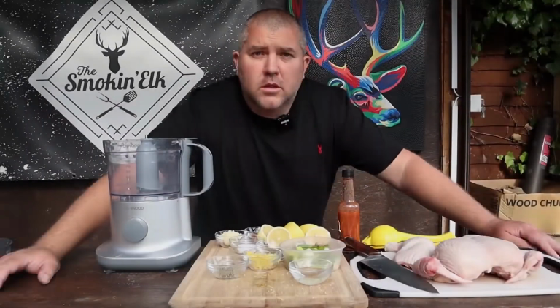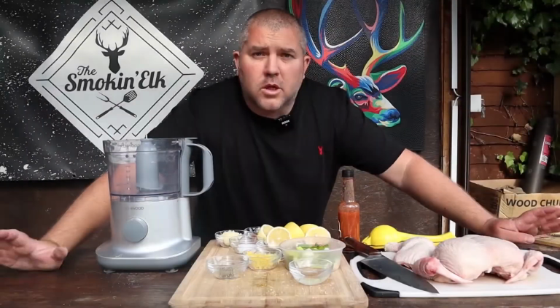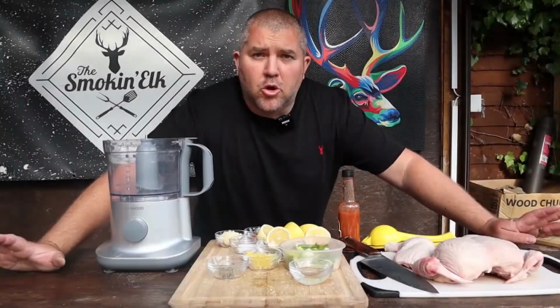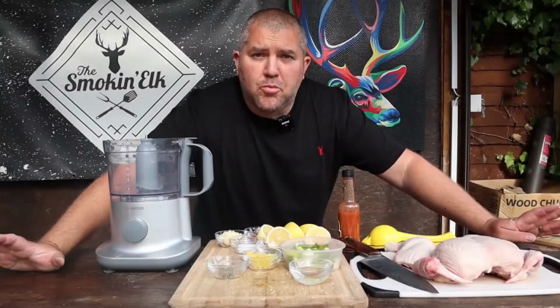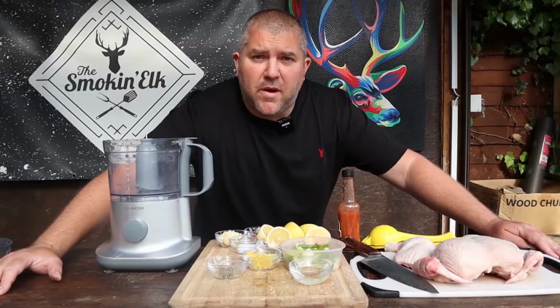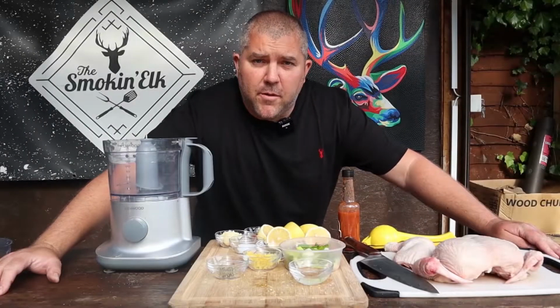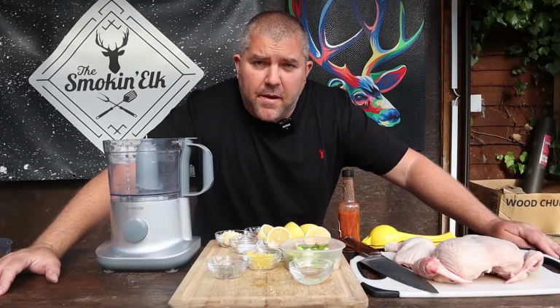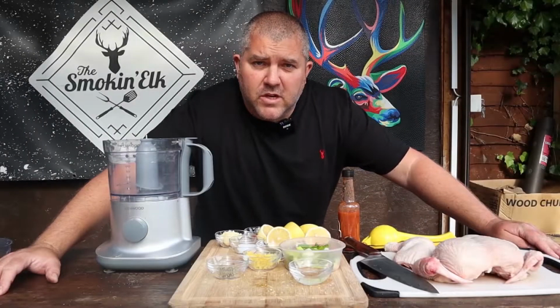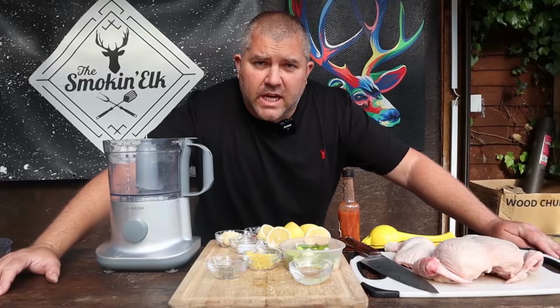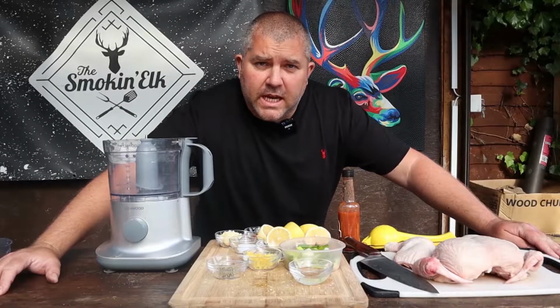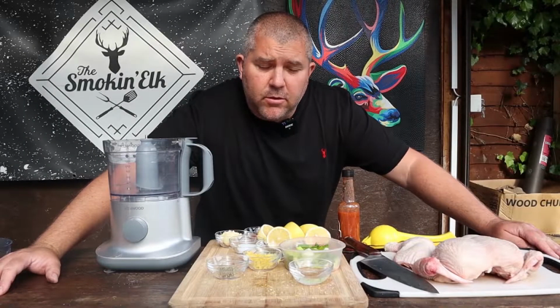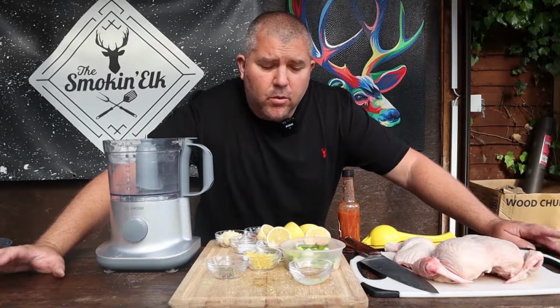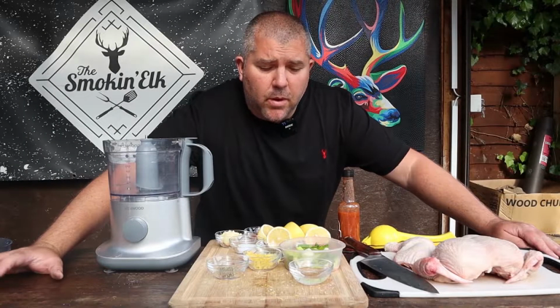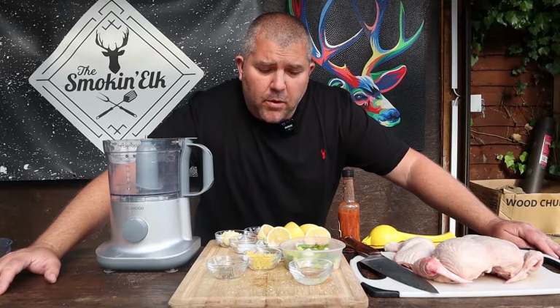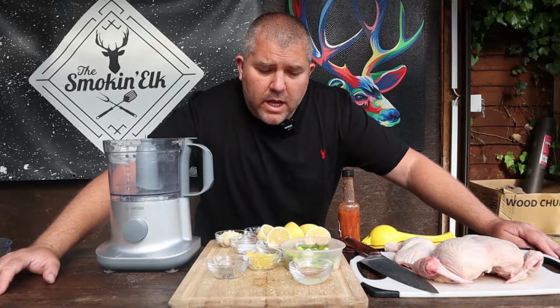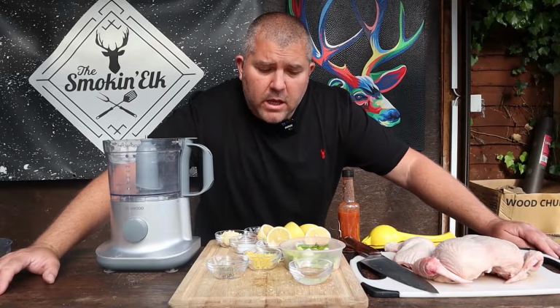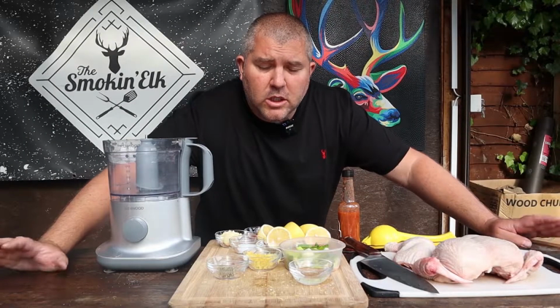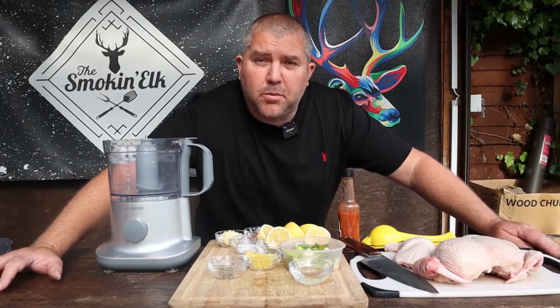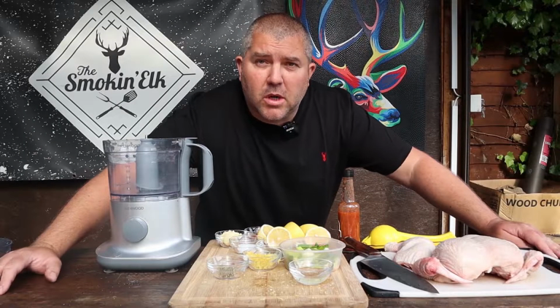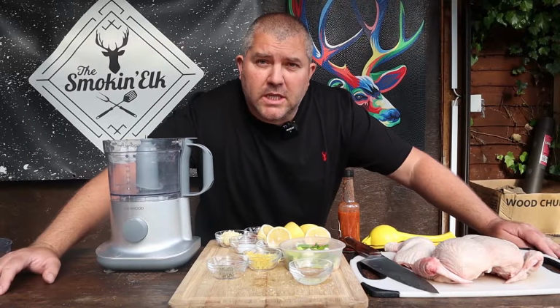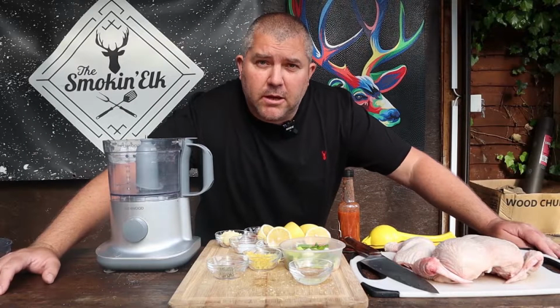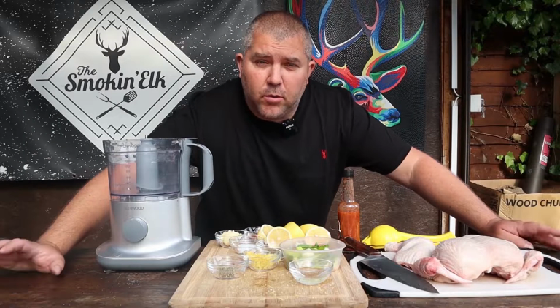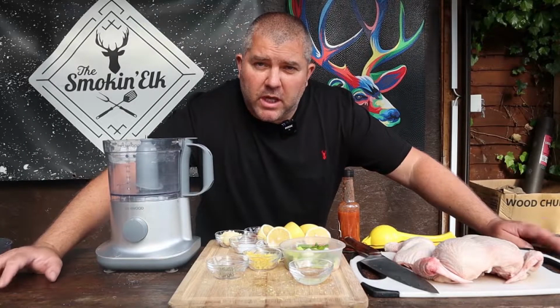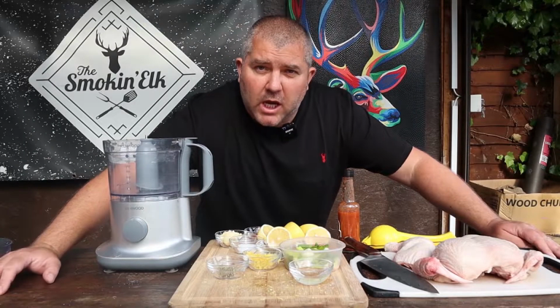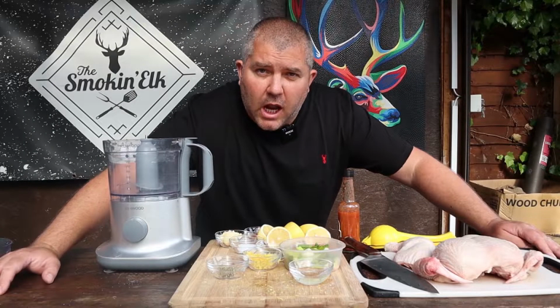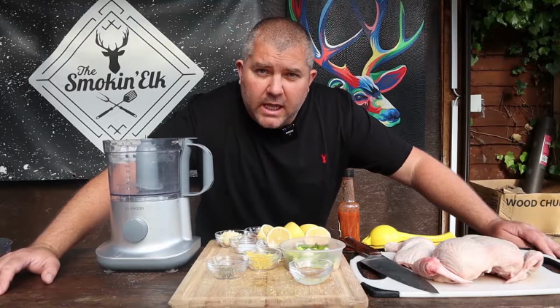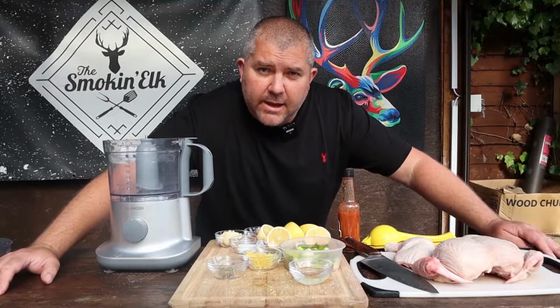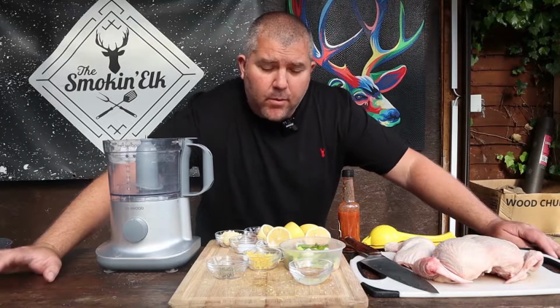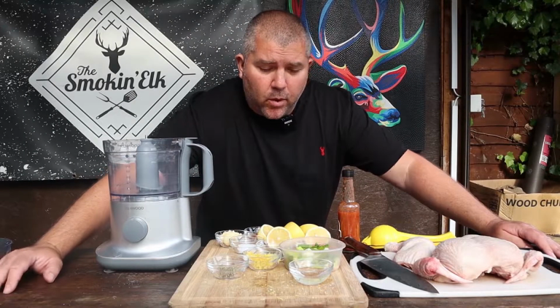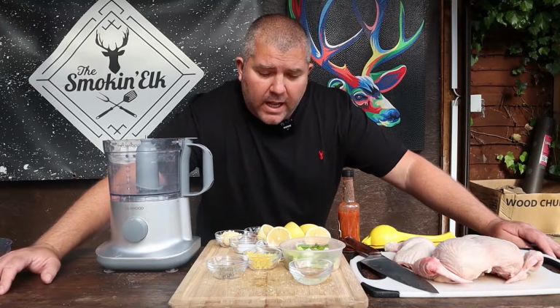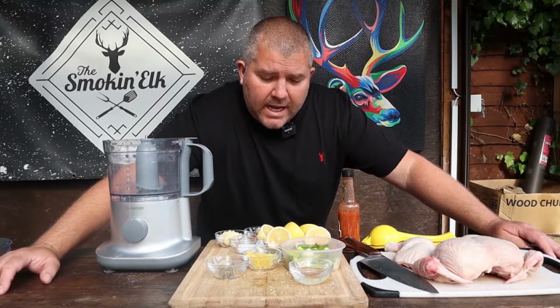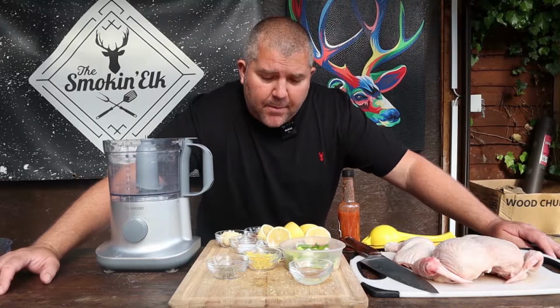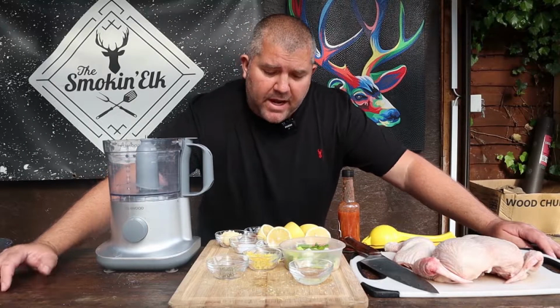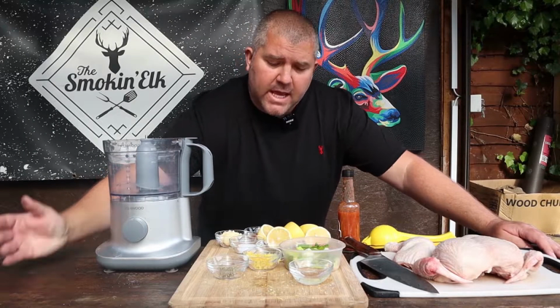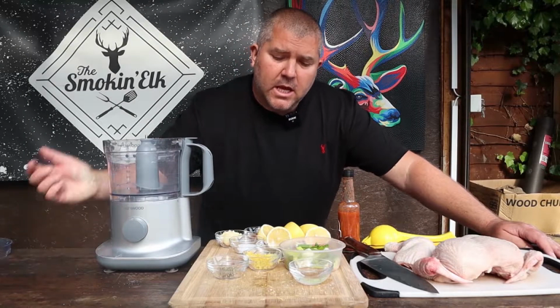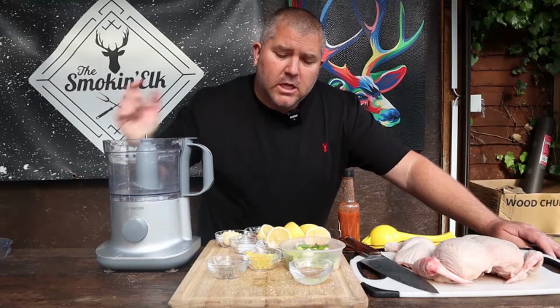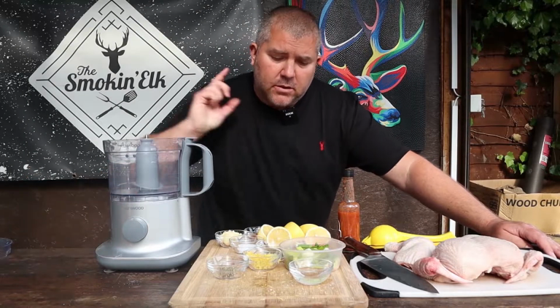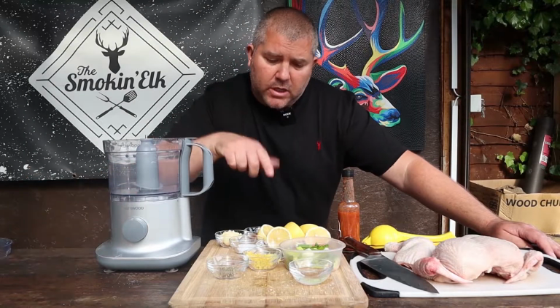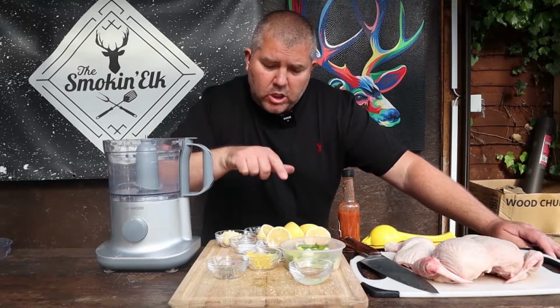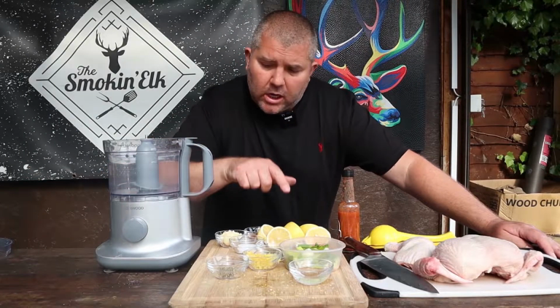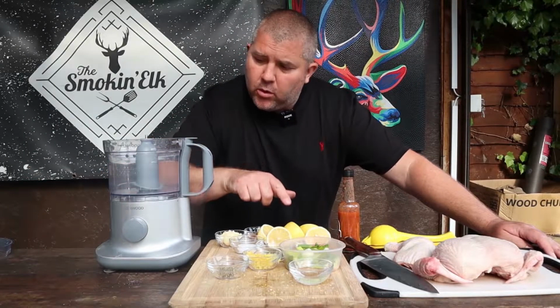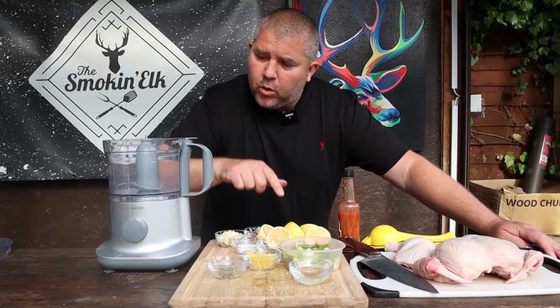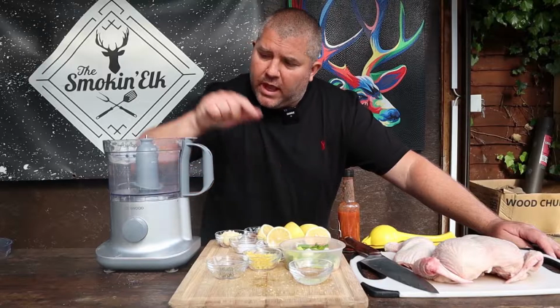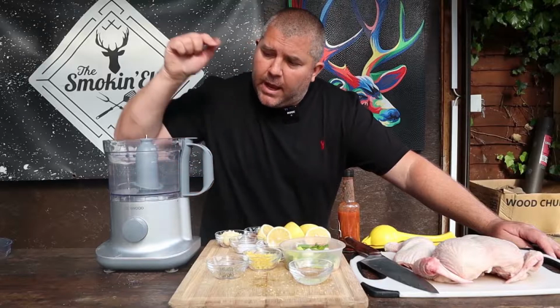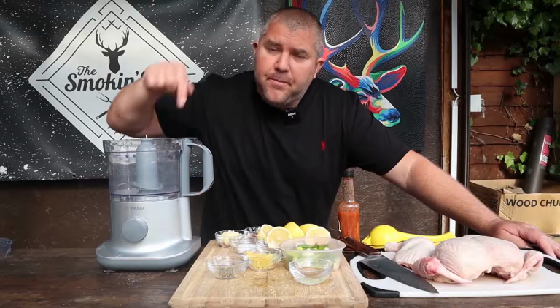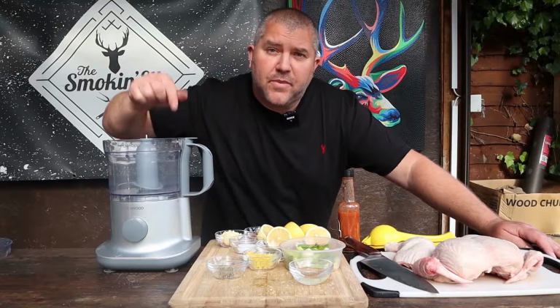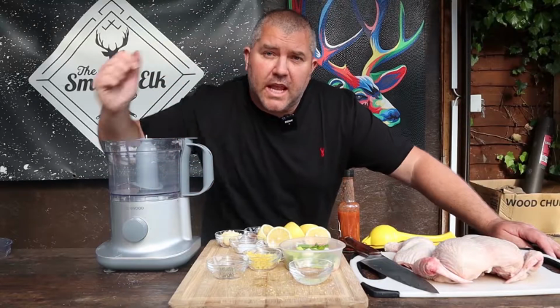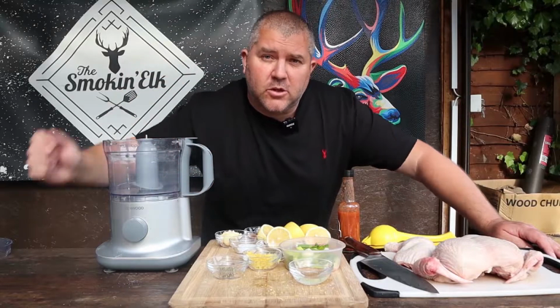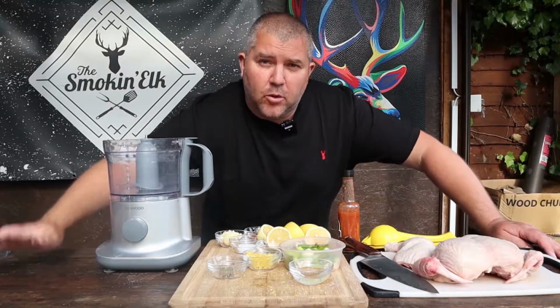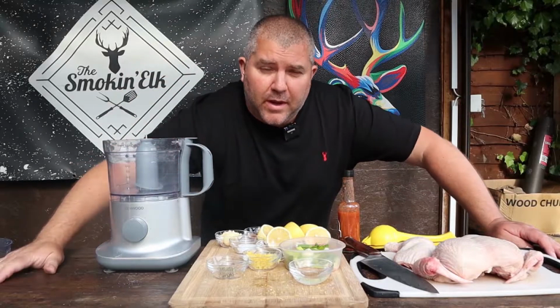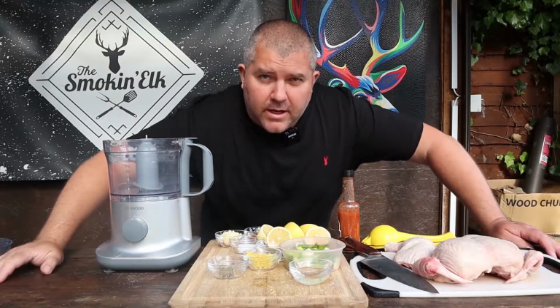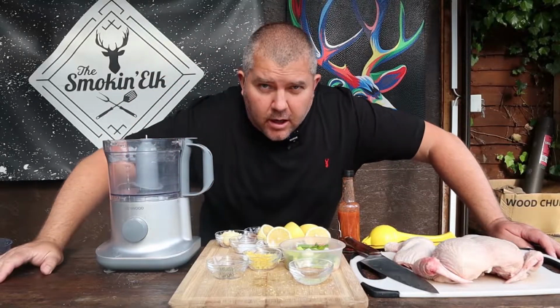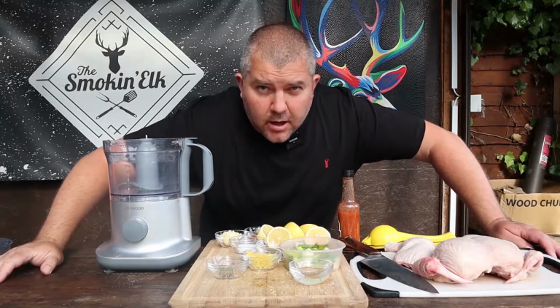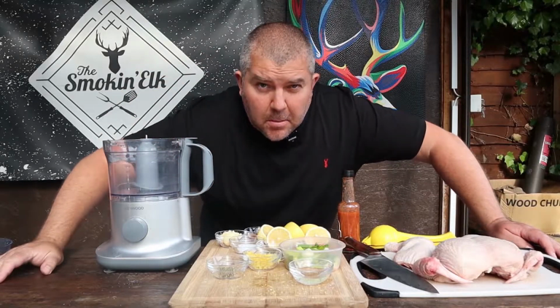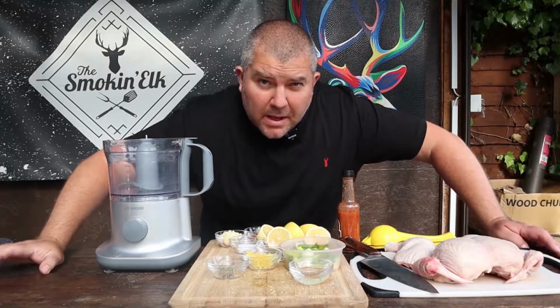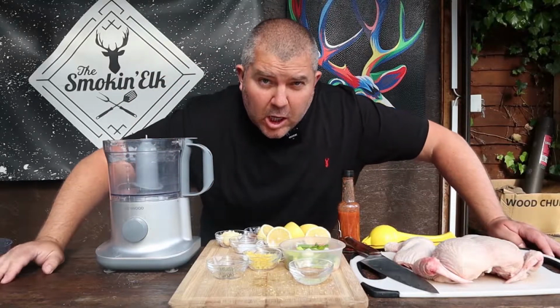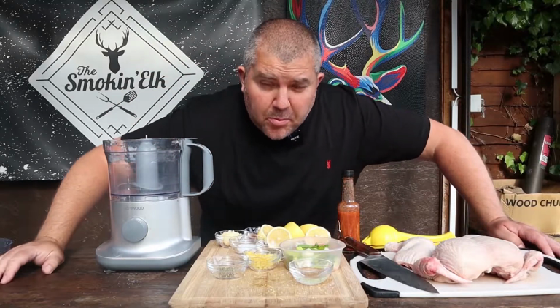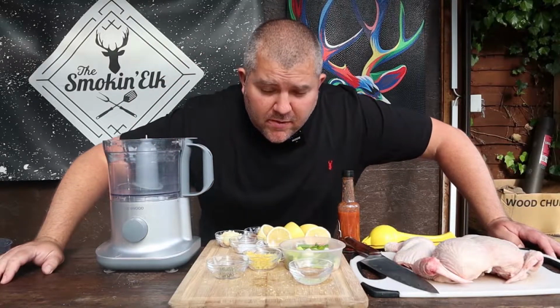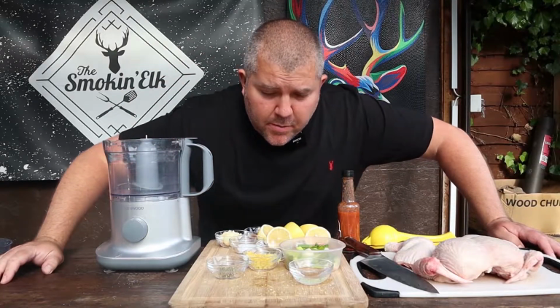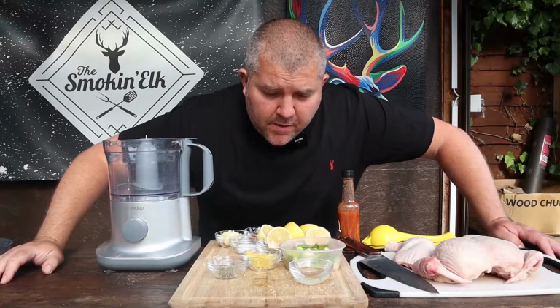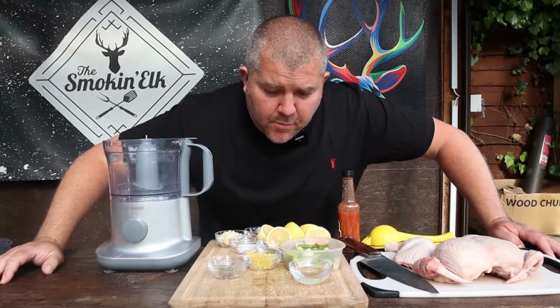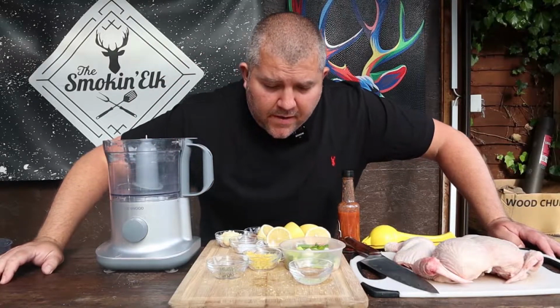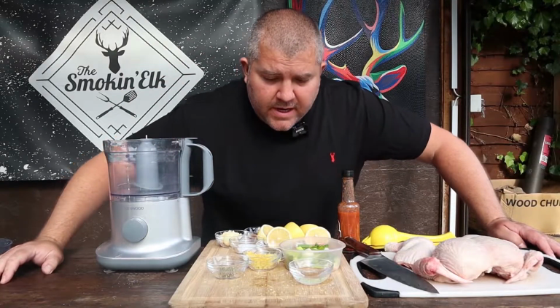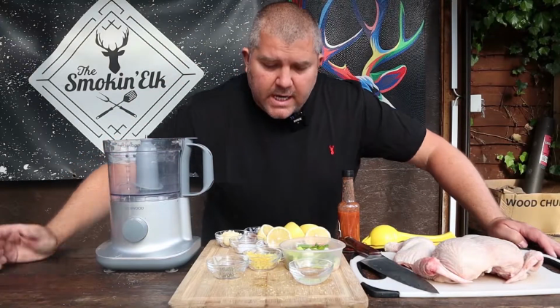So Piri Piri Chicken — we want it spicy, we want it garlicky, we want it lemony, so we're going to tuck all of that into a blender and make our Piri Piri marinade.